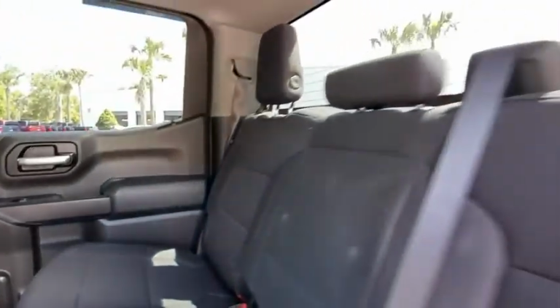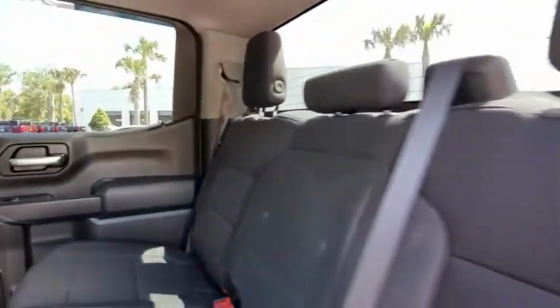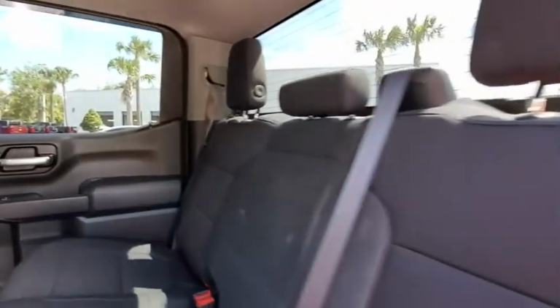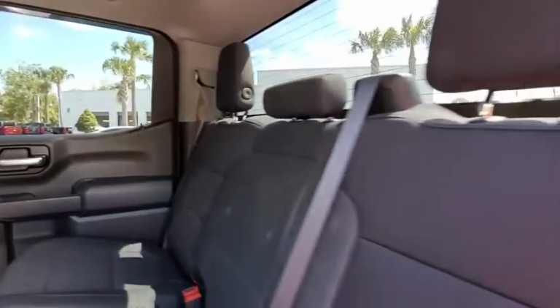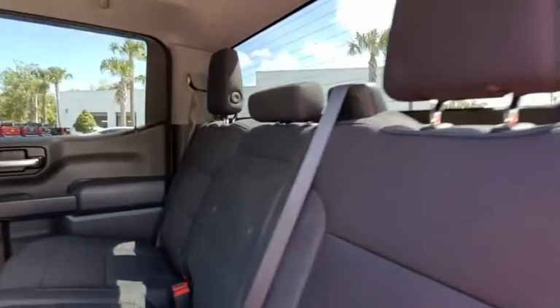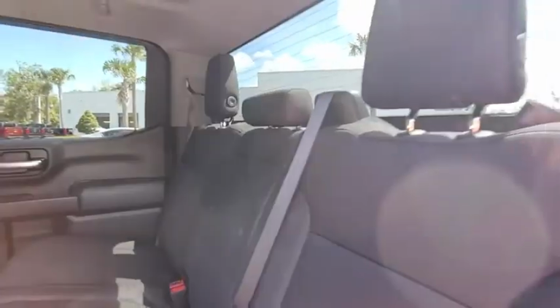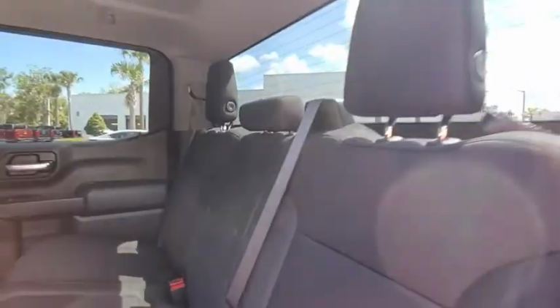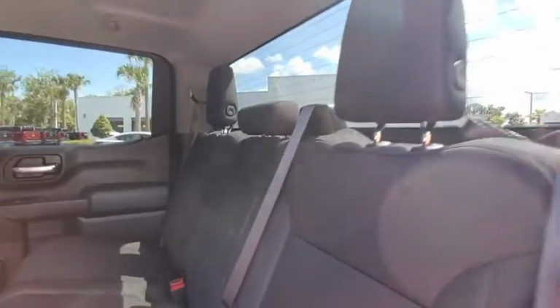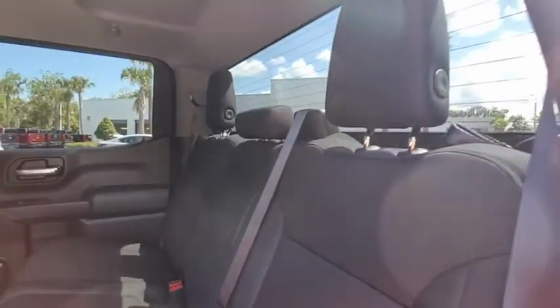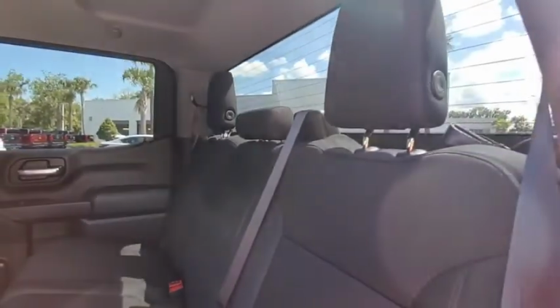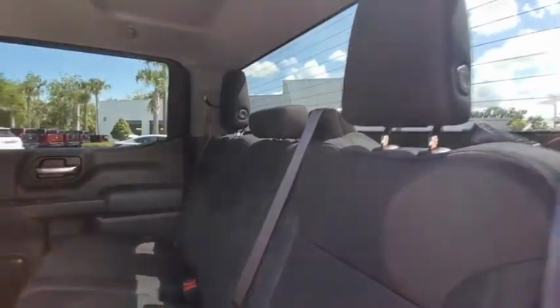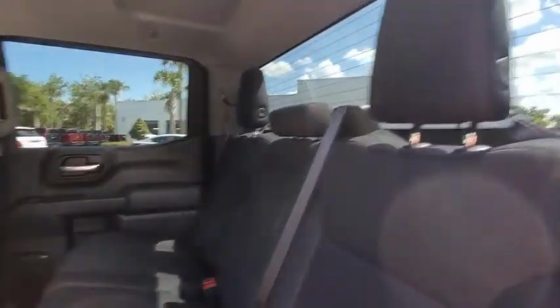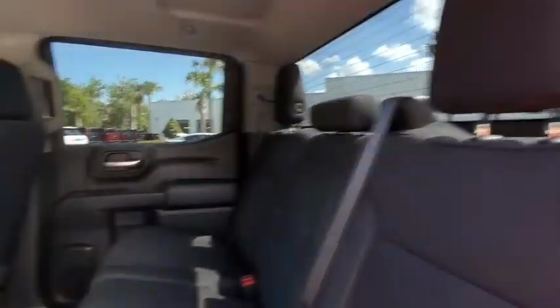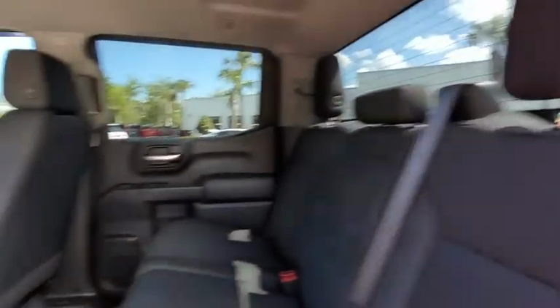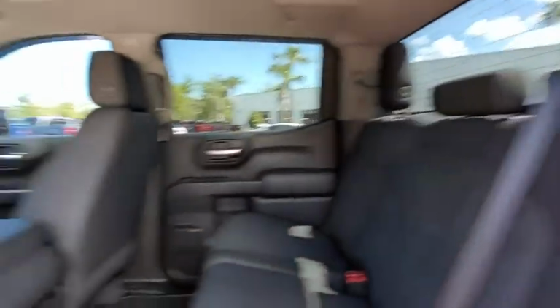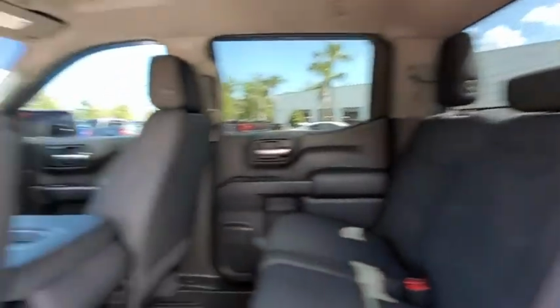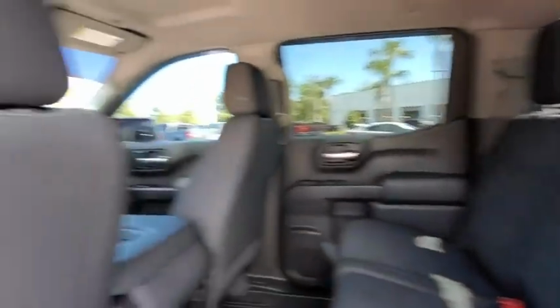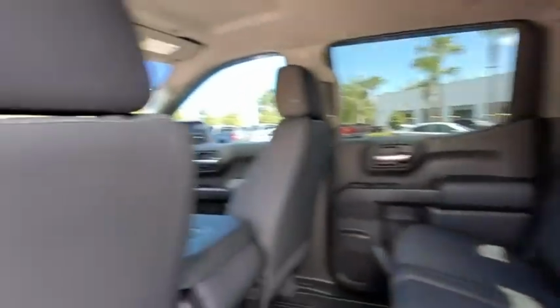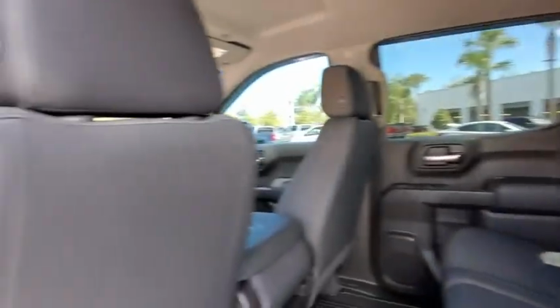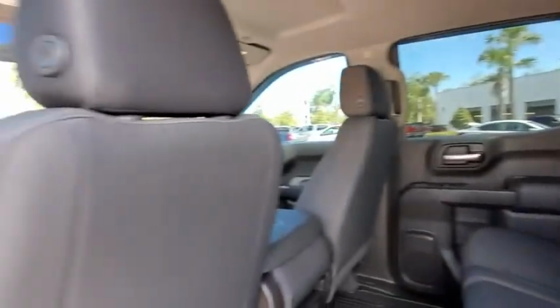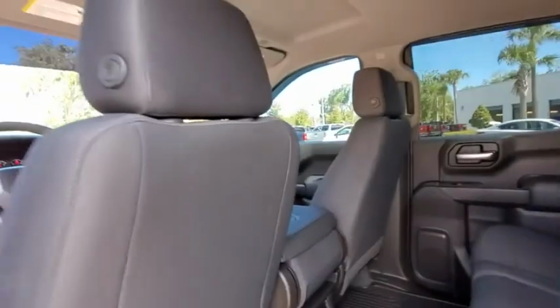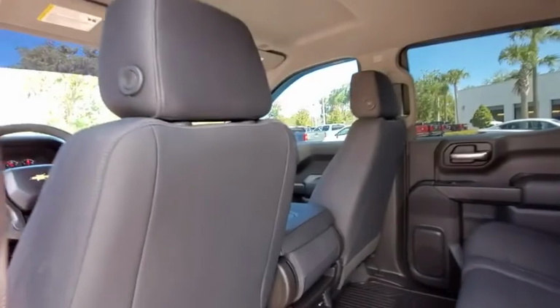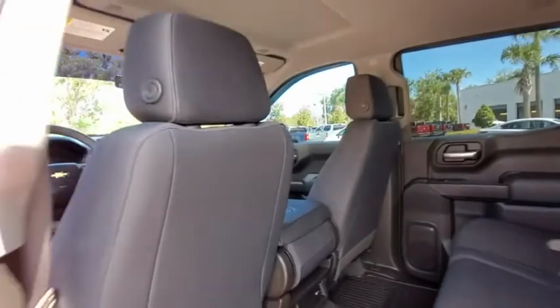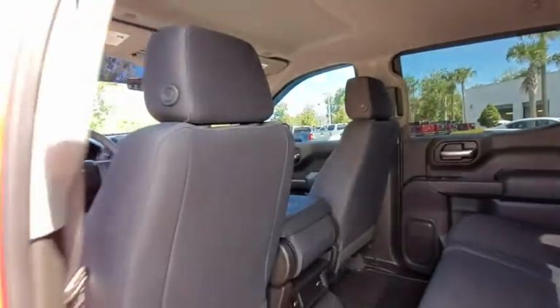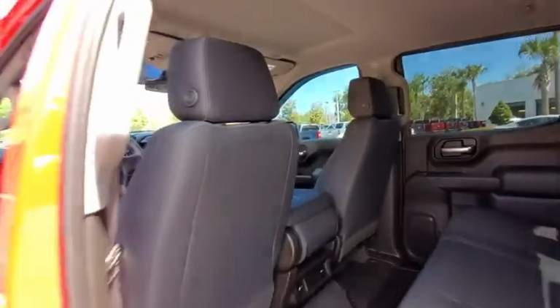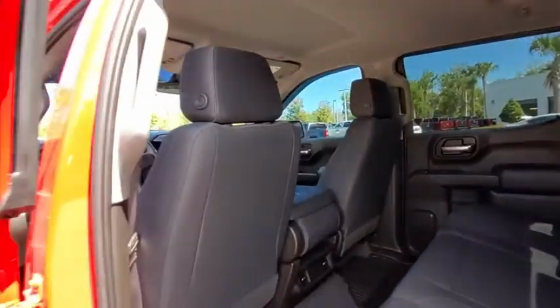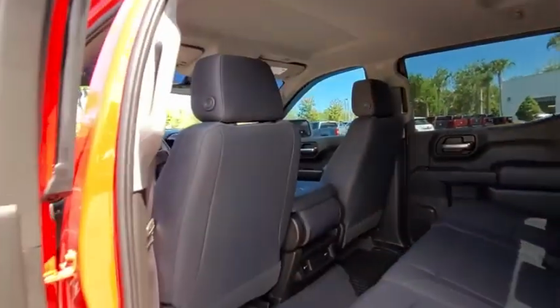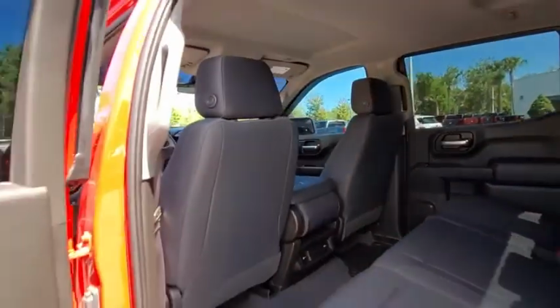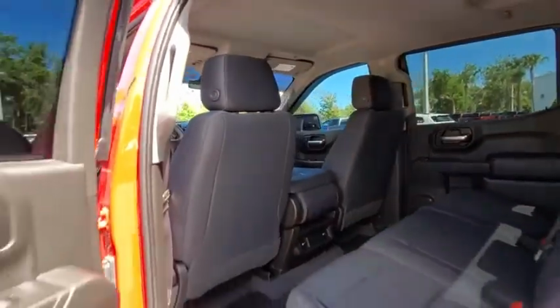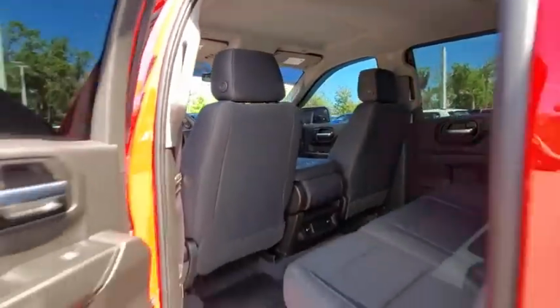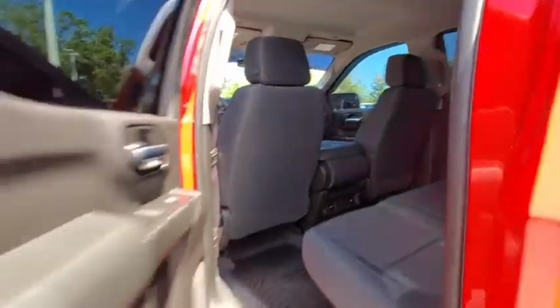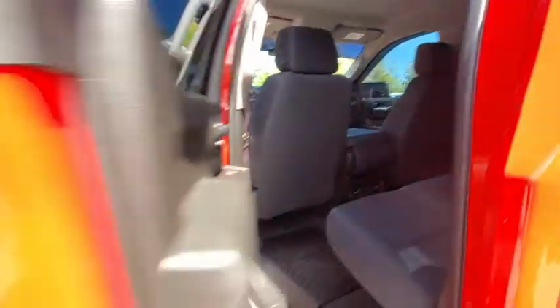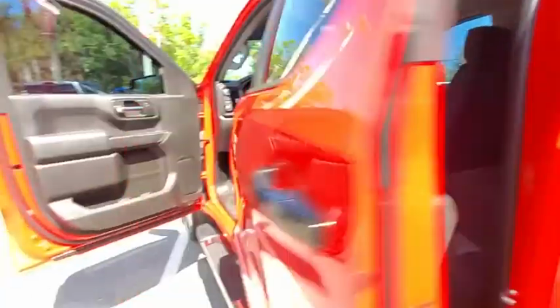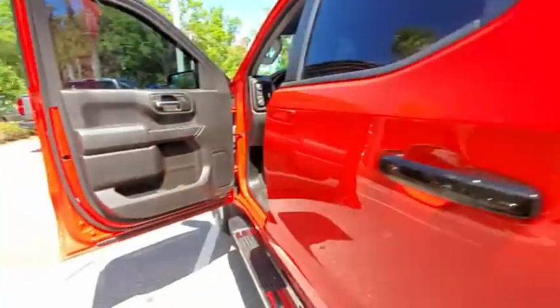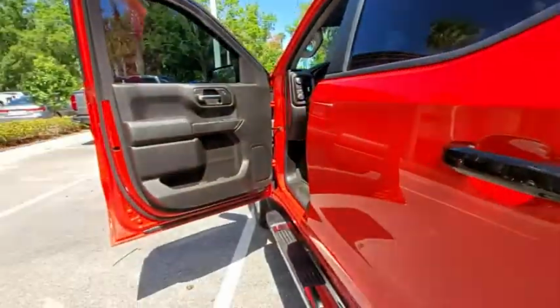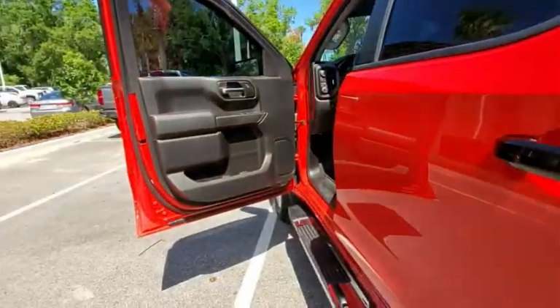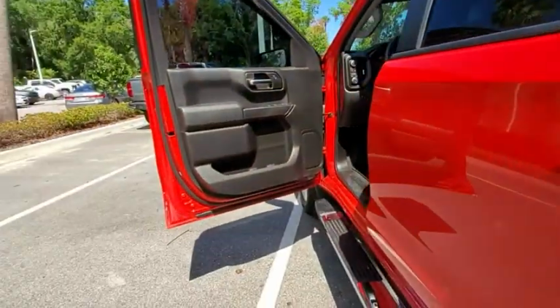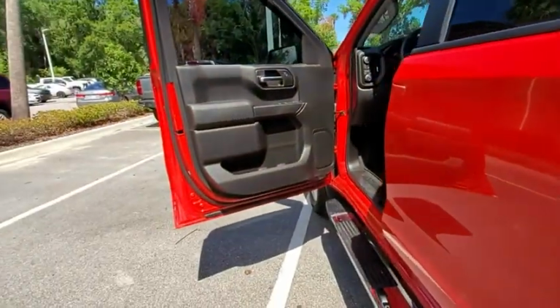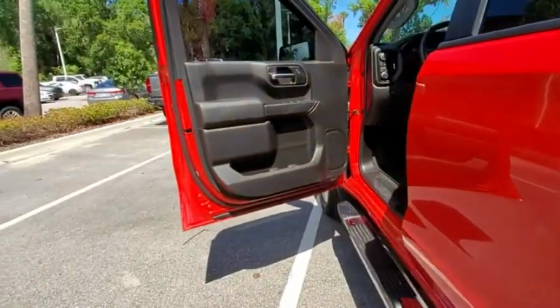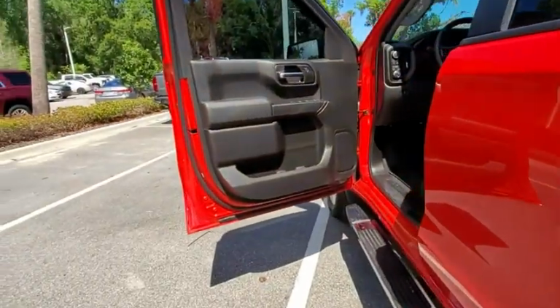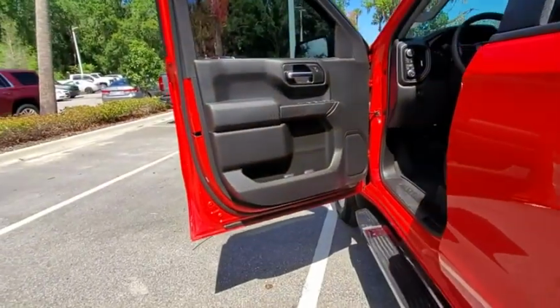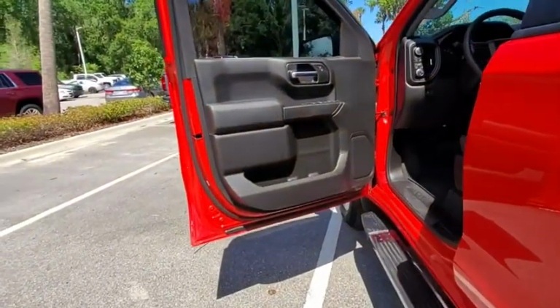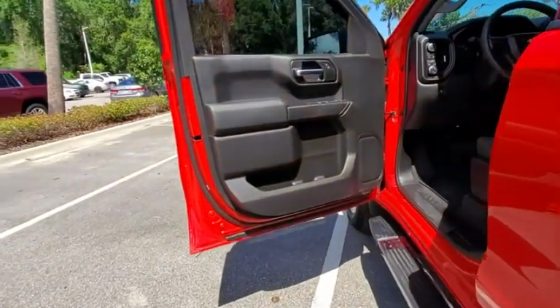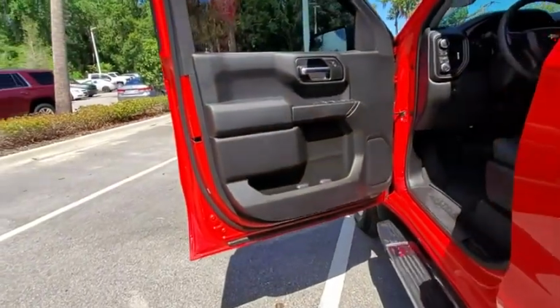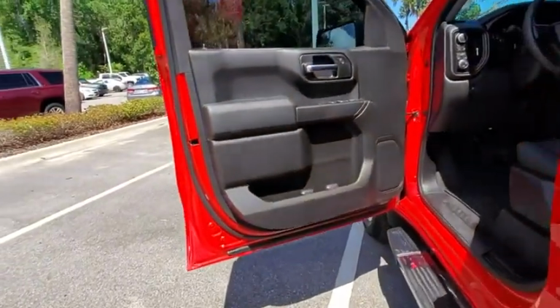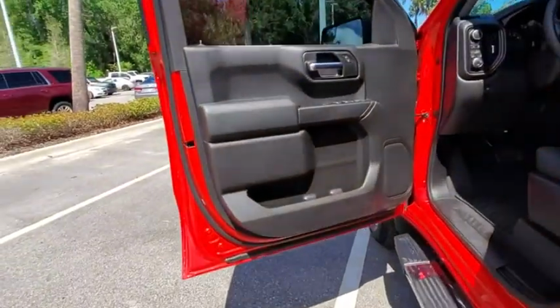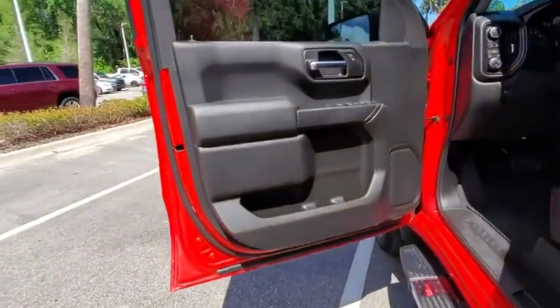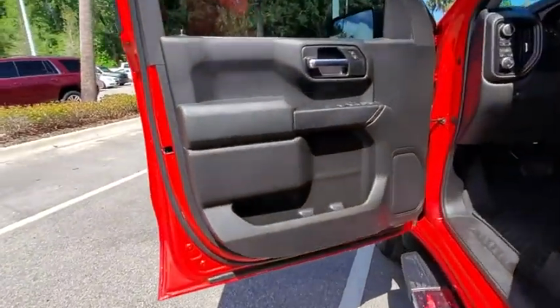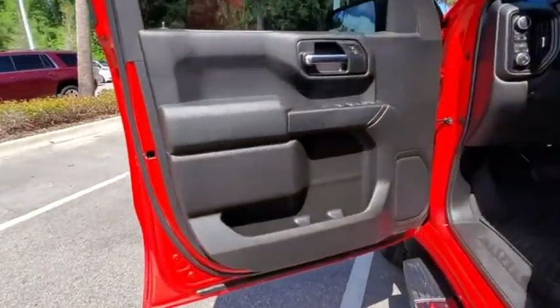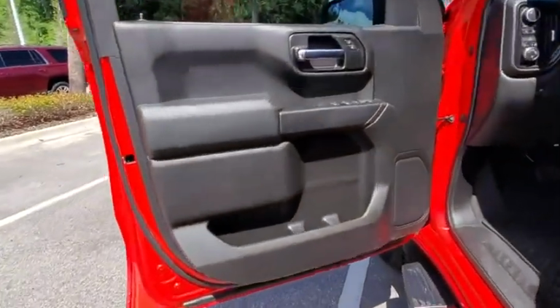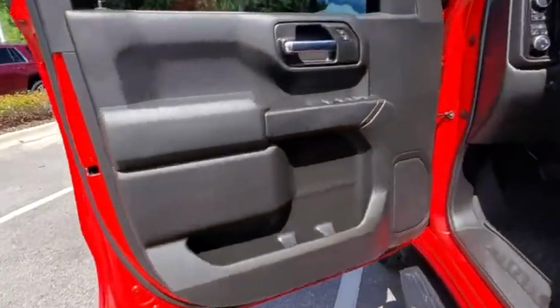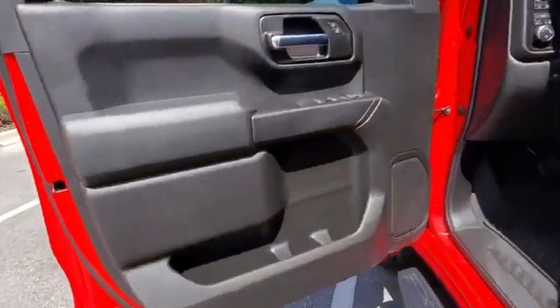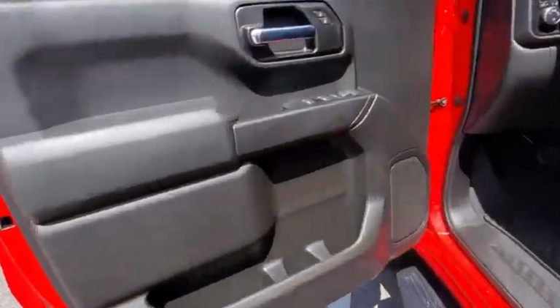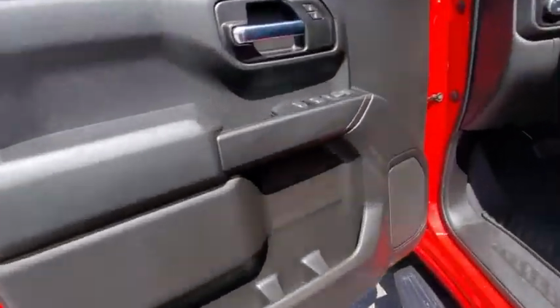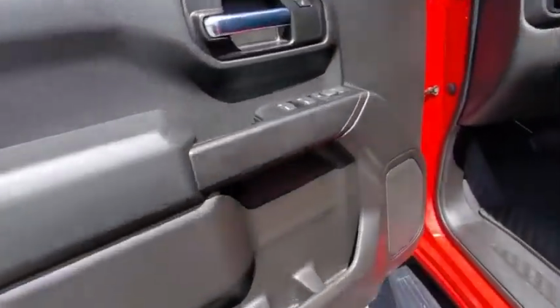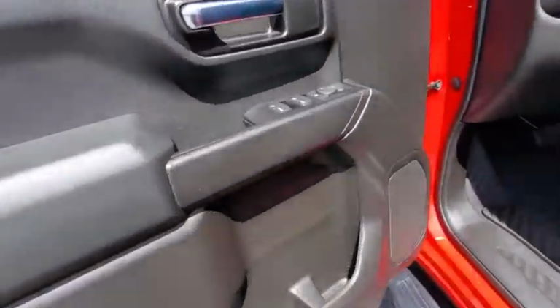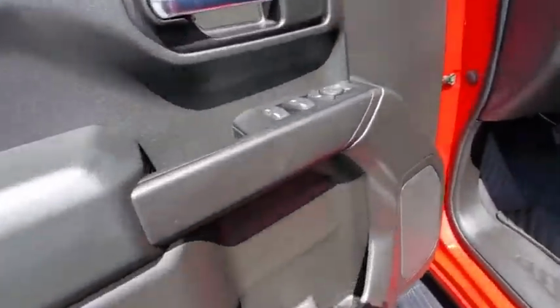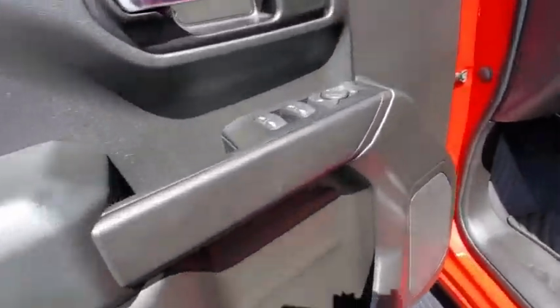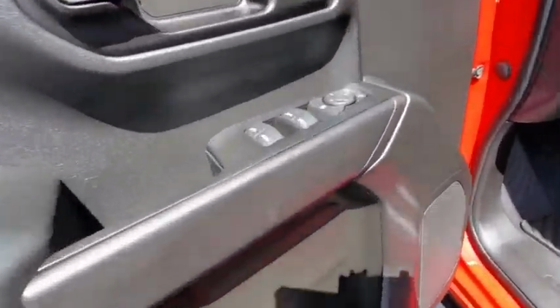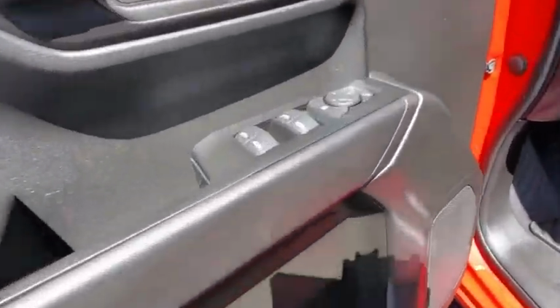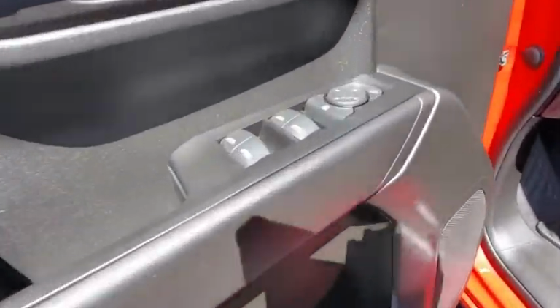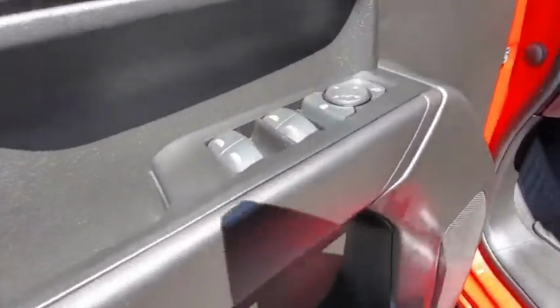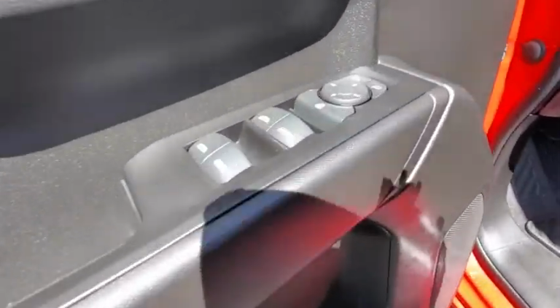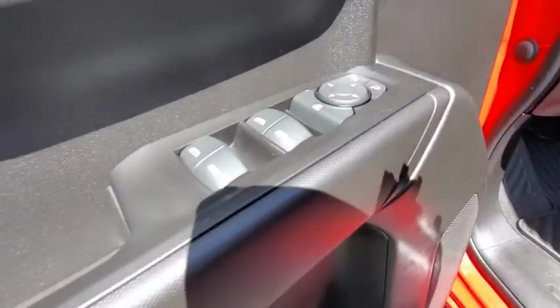Remote engine start, keyless entry, Bluetooth, adjustable steering wheel, power steering, four-wheel drive, floor mats.